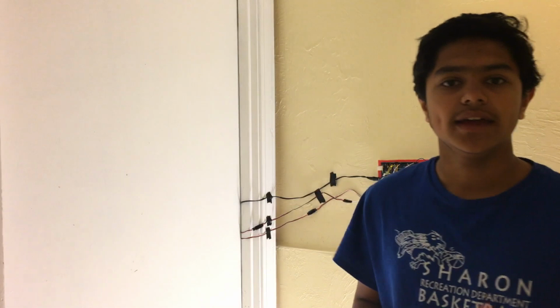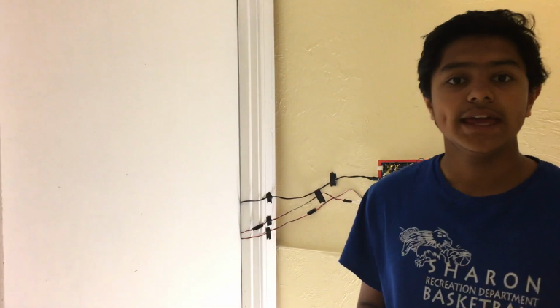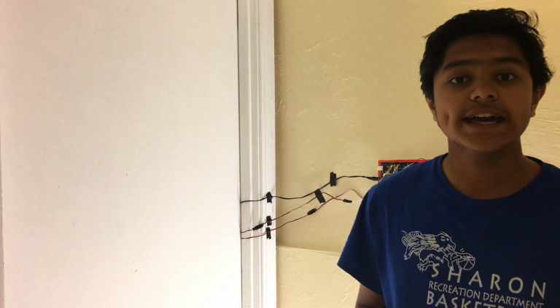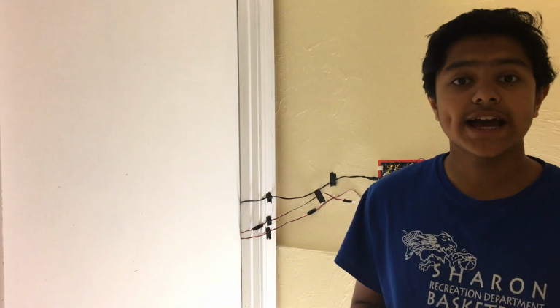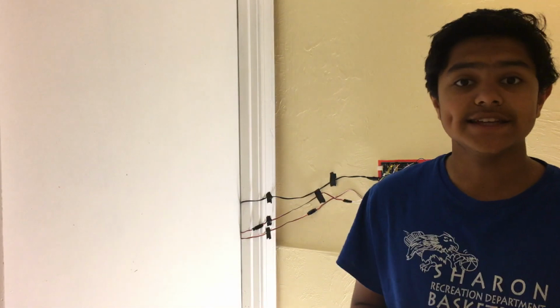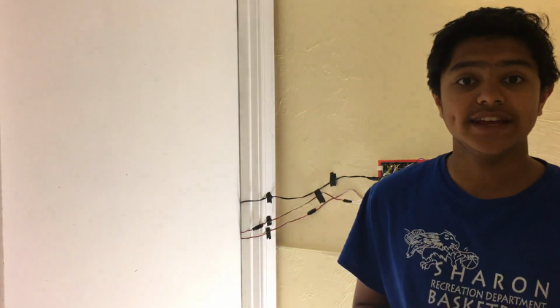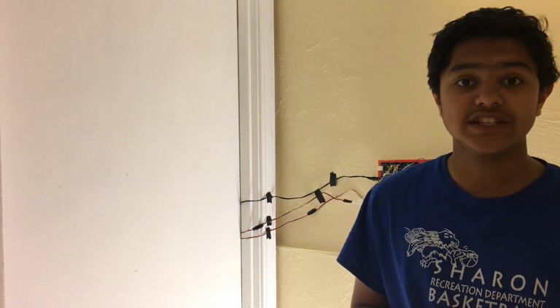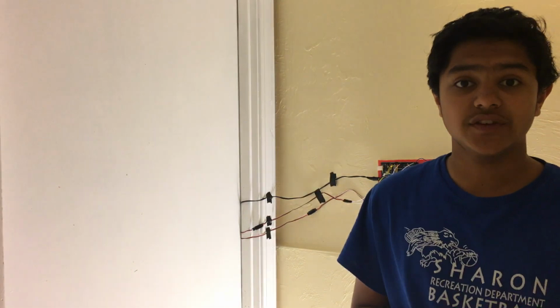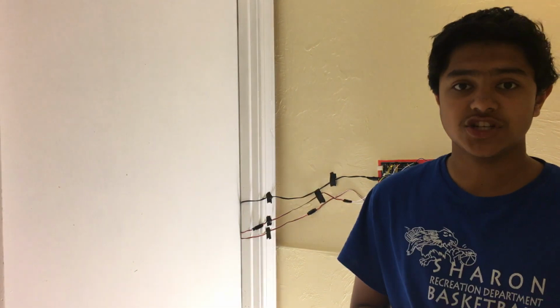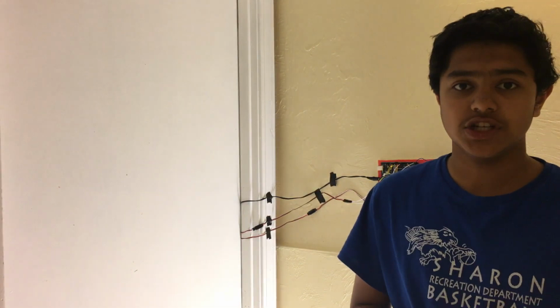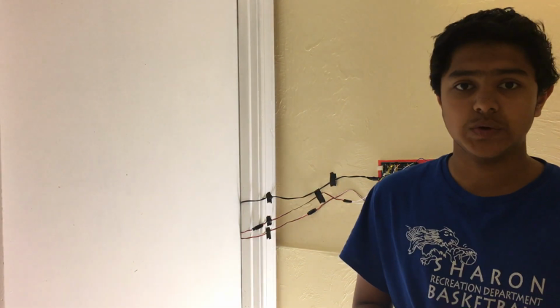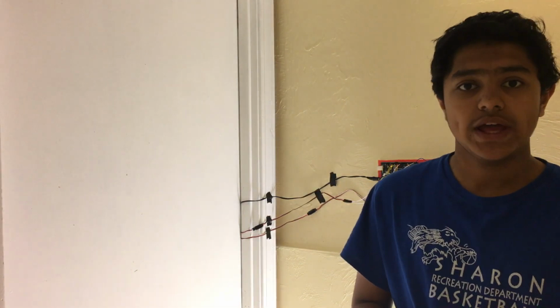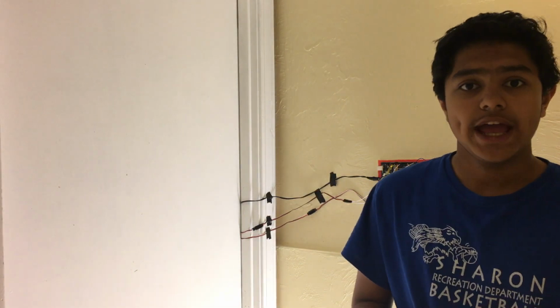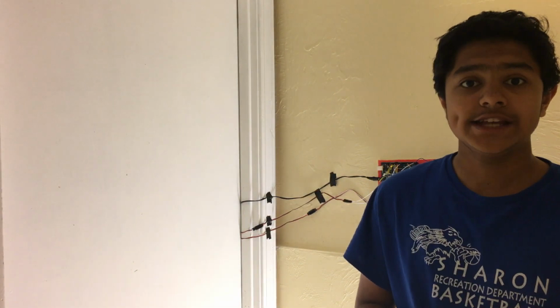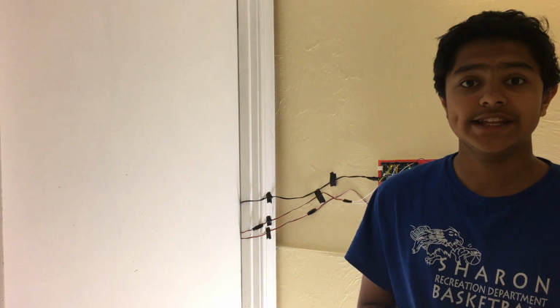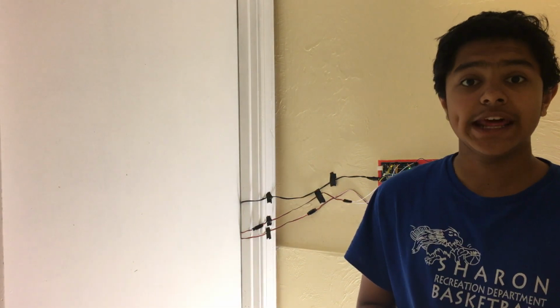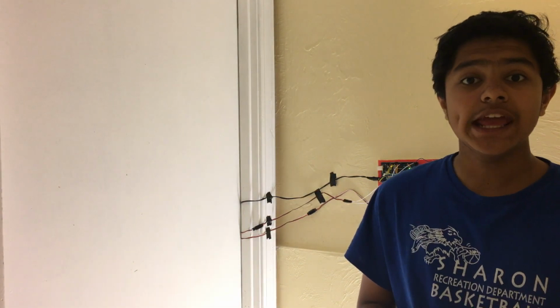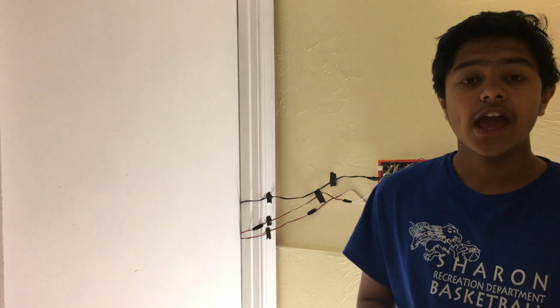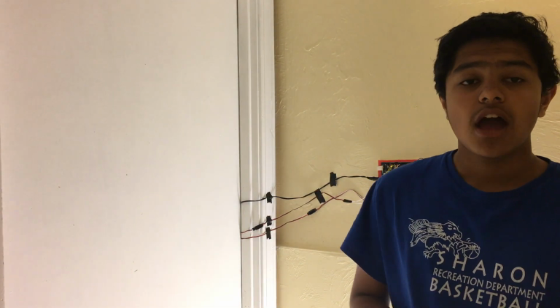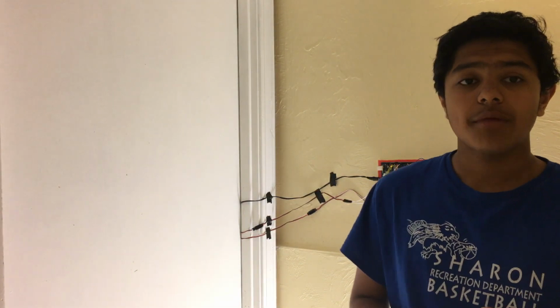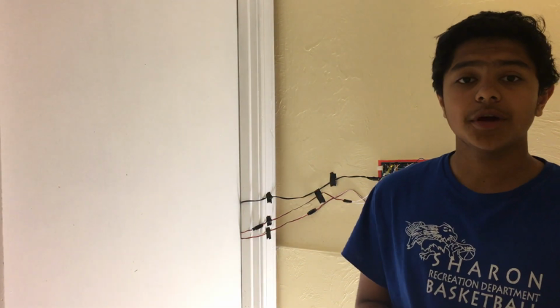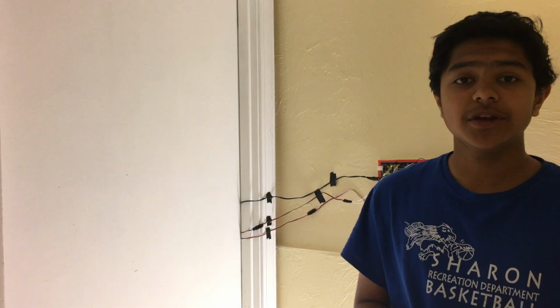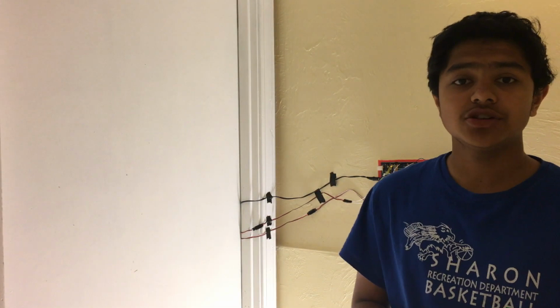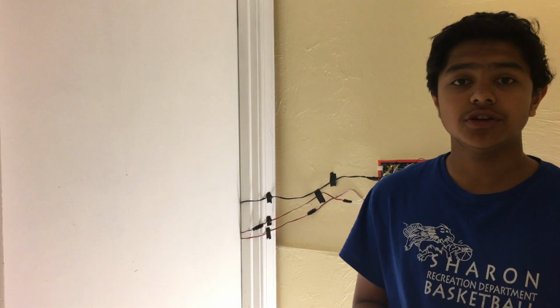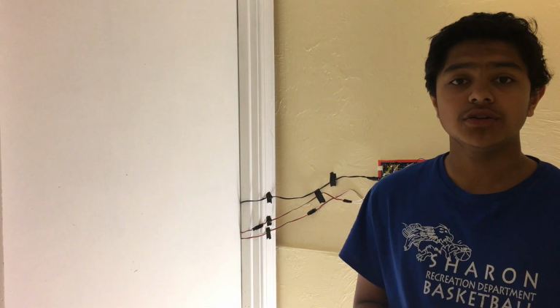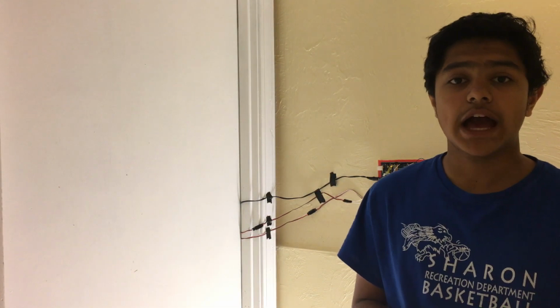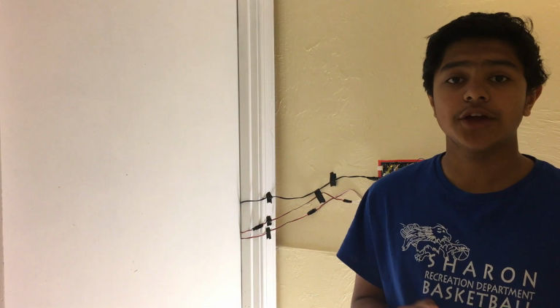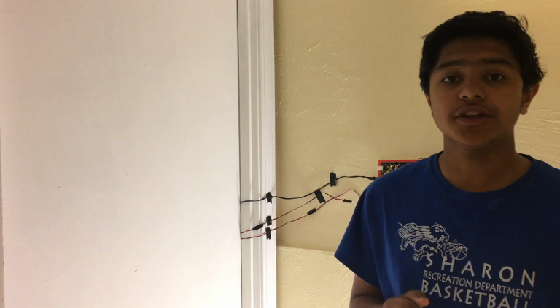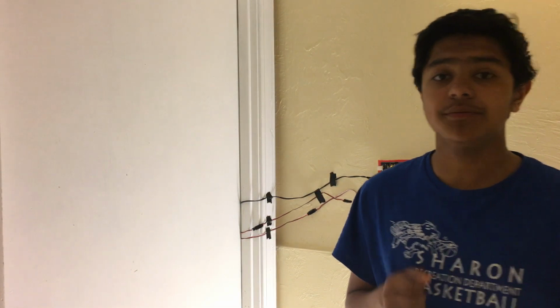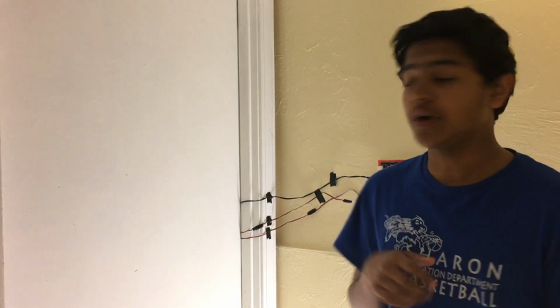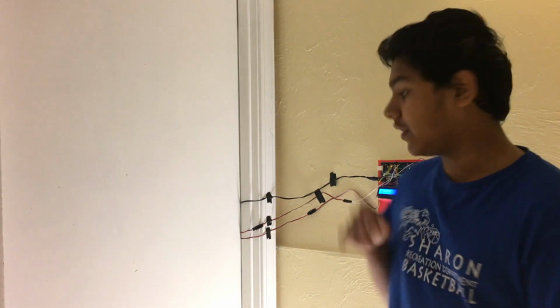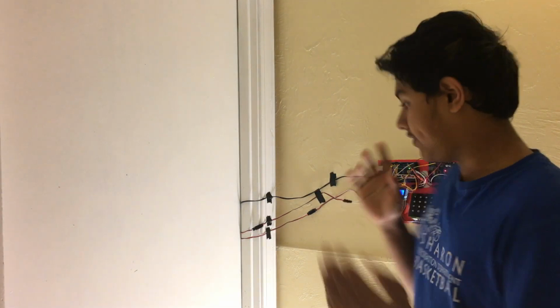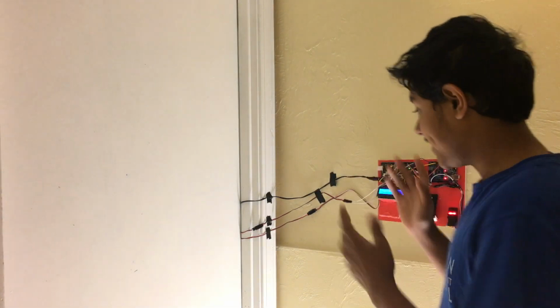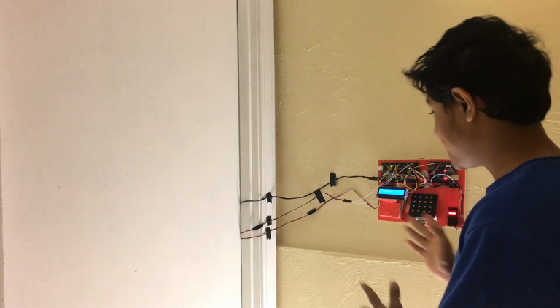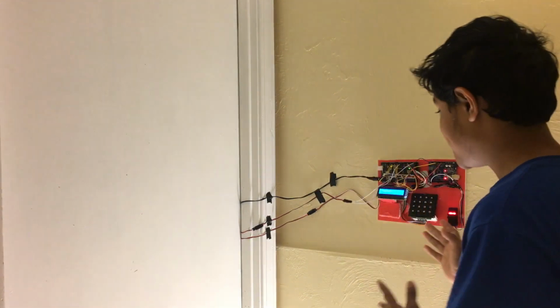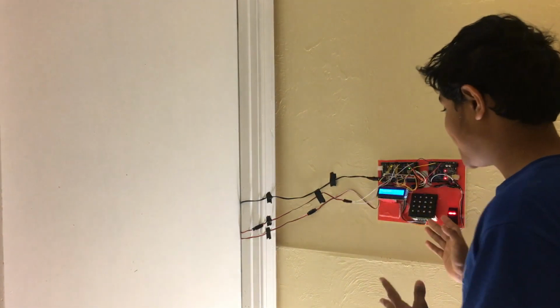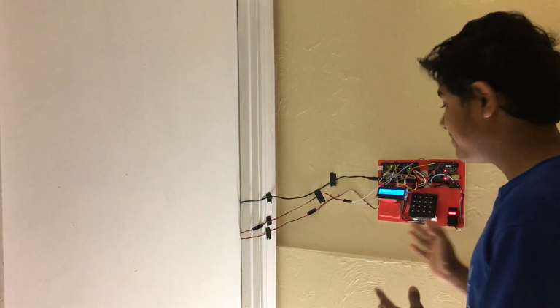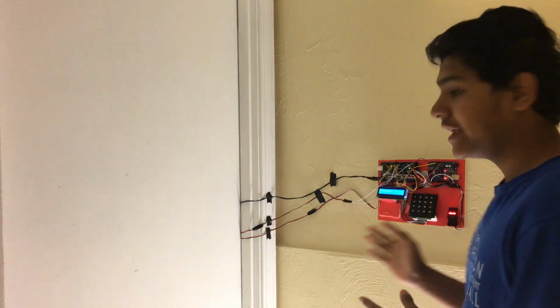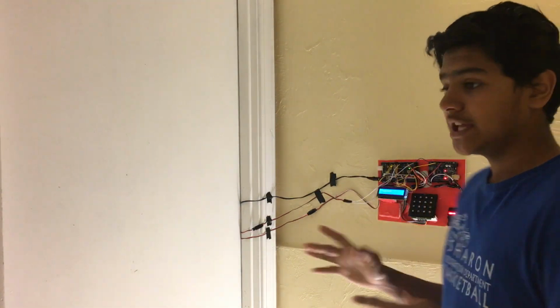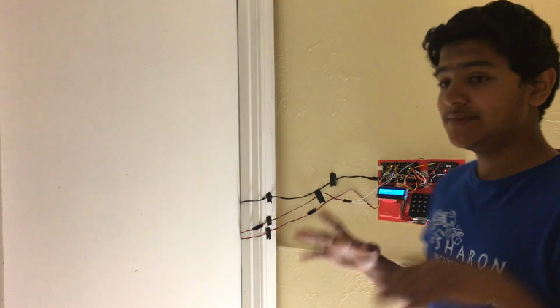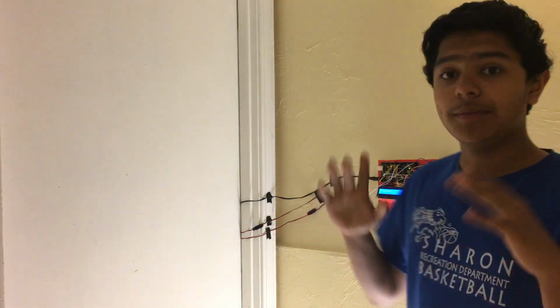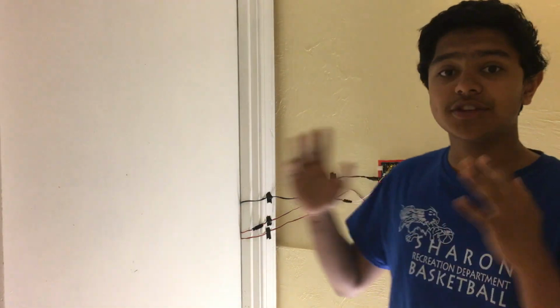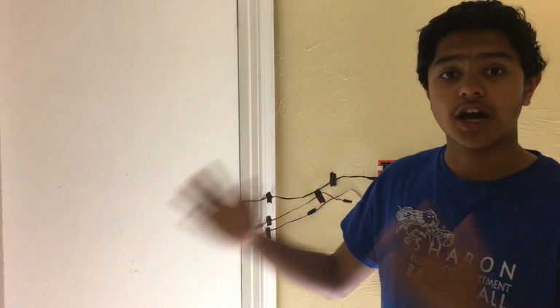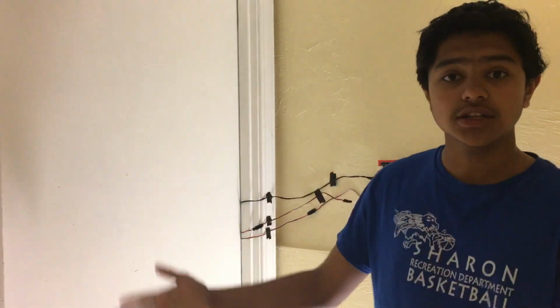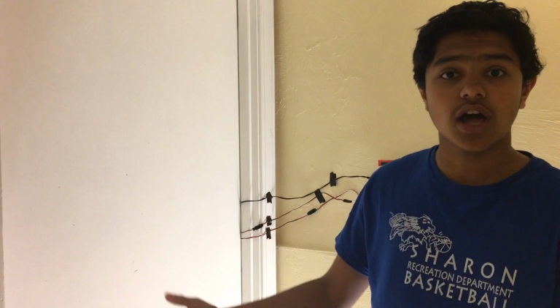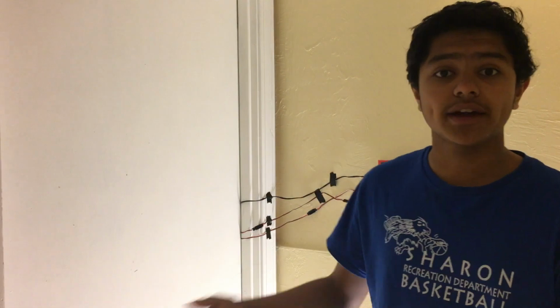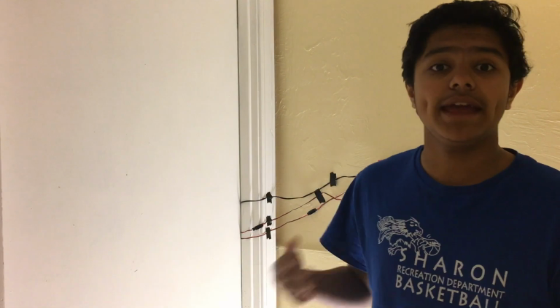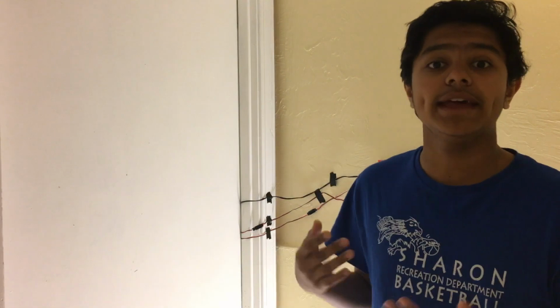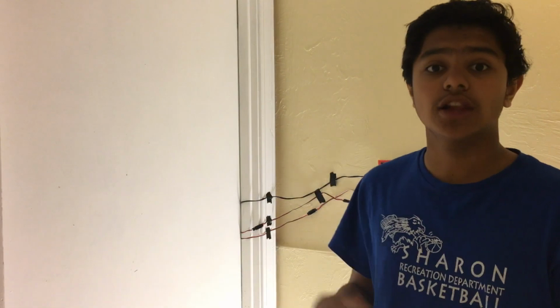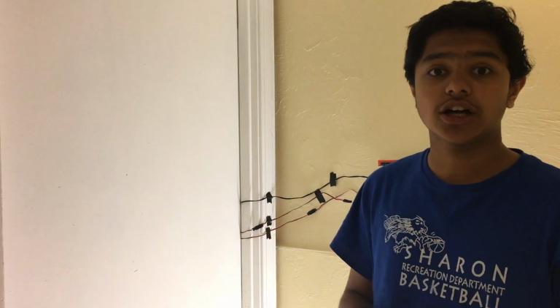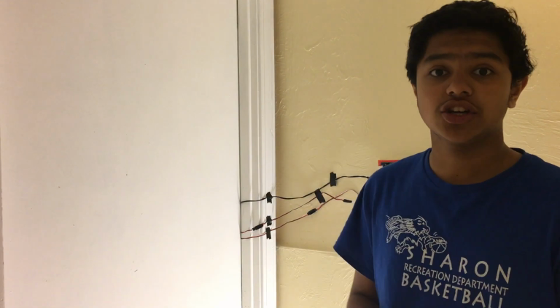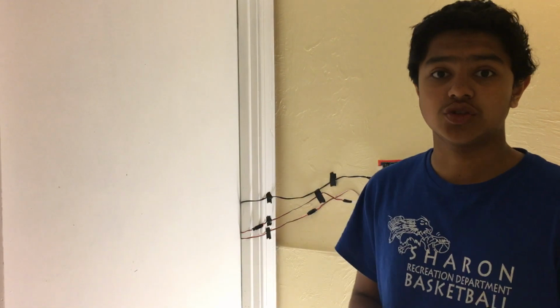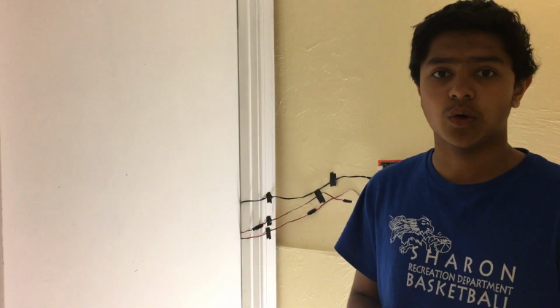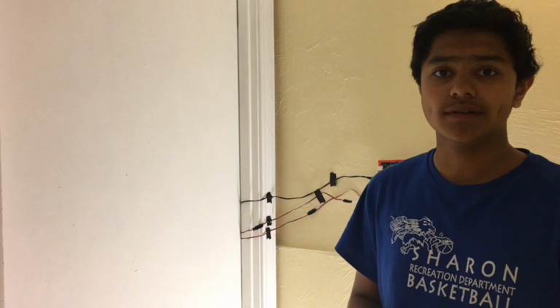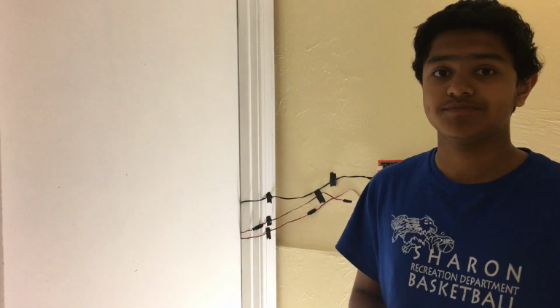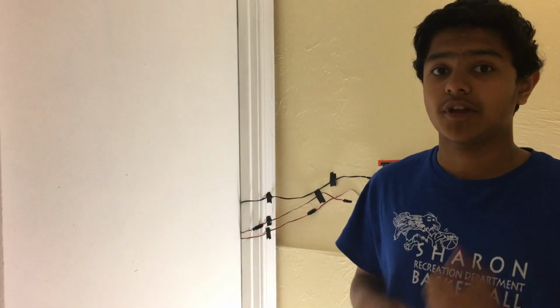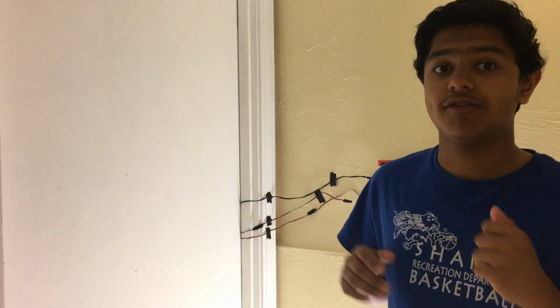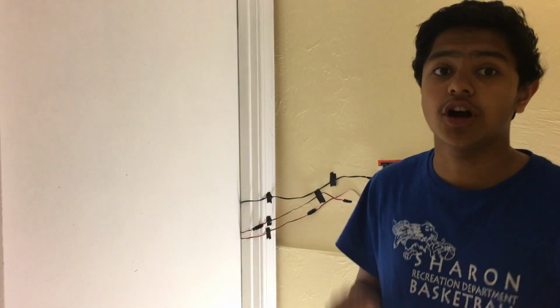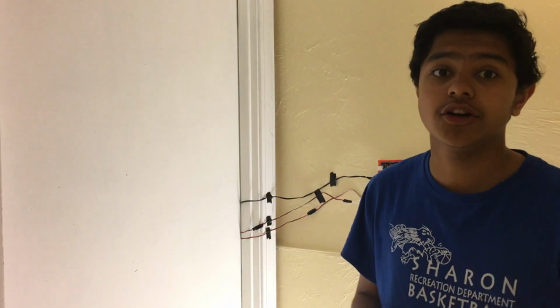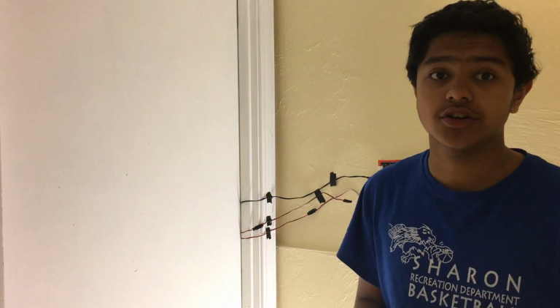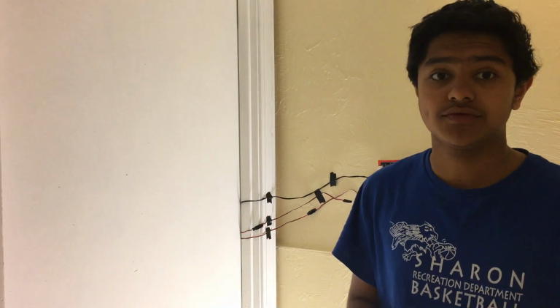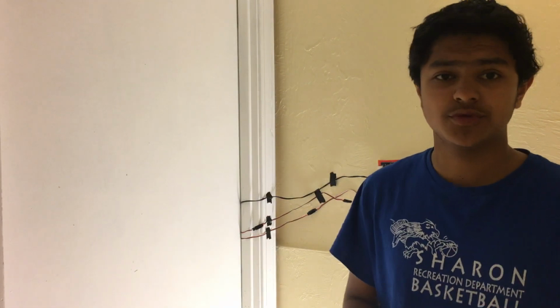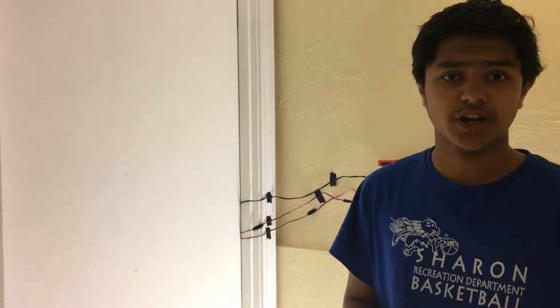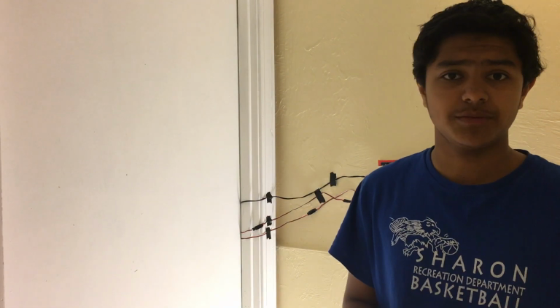Hey guys, it's Vishnu, and today I'm going to be showing you how you can build up this system to be able to unlock and lock your door for under $20.